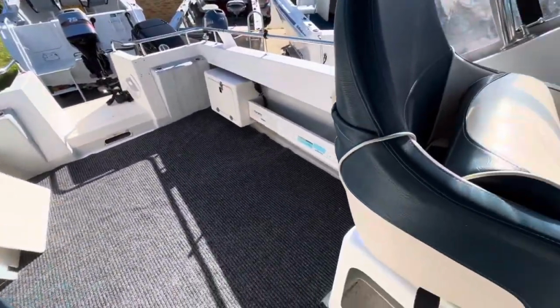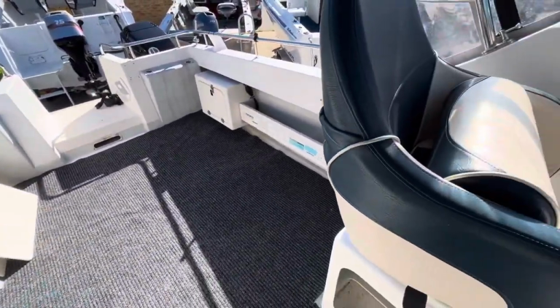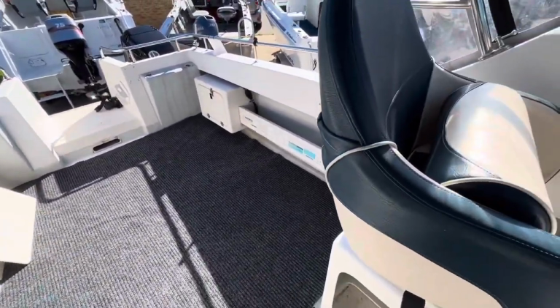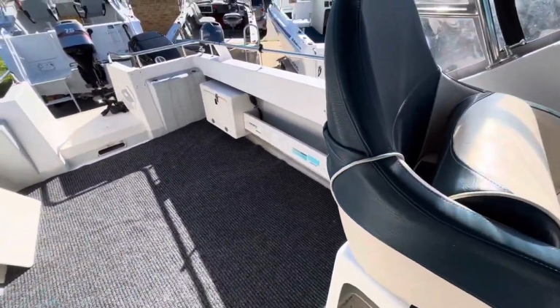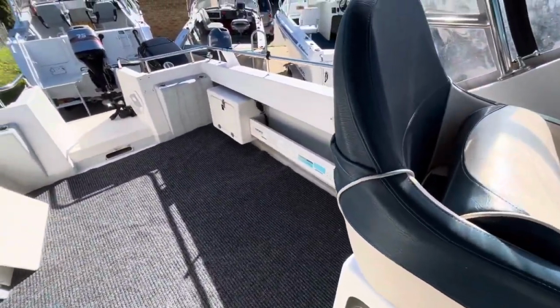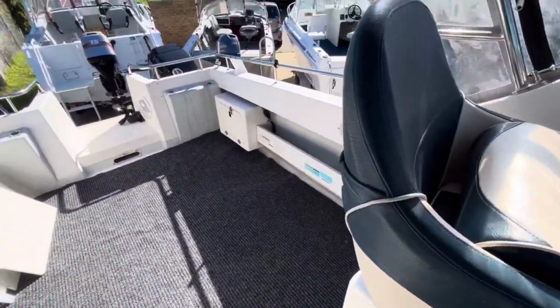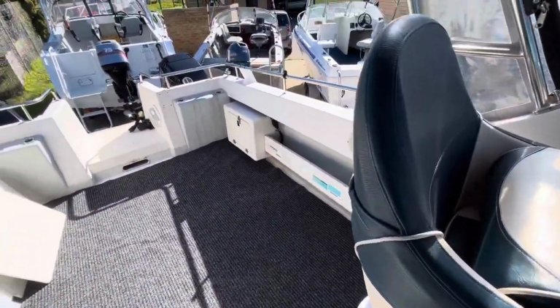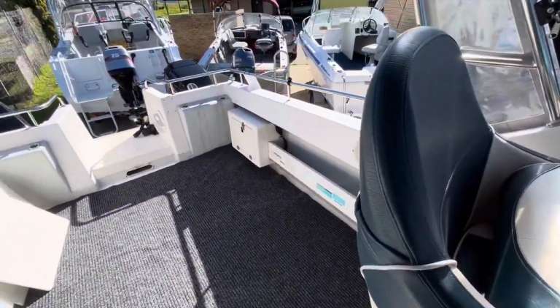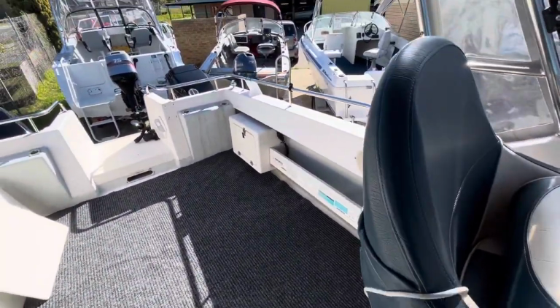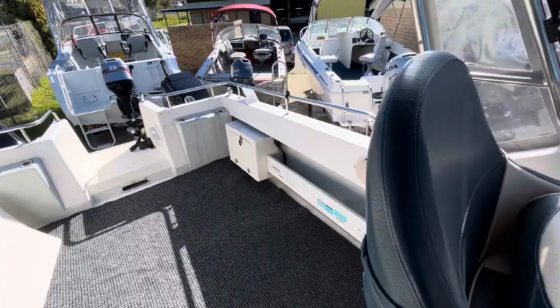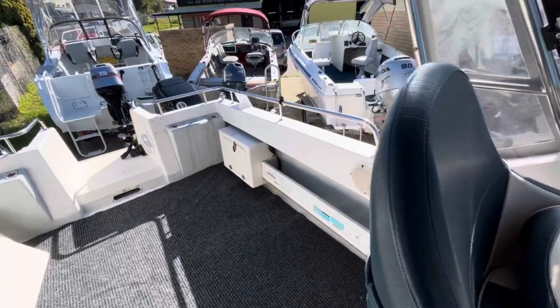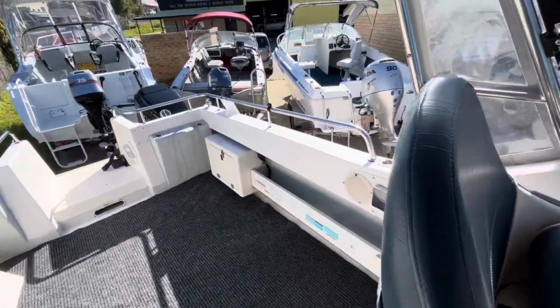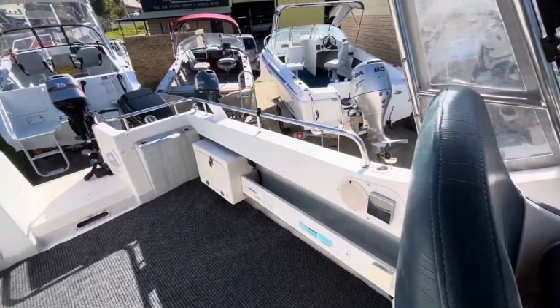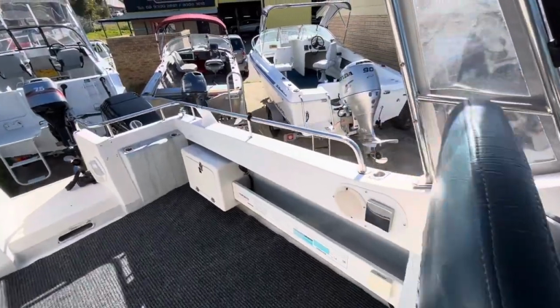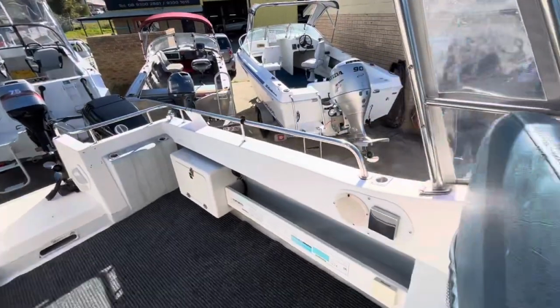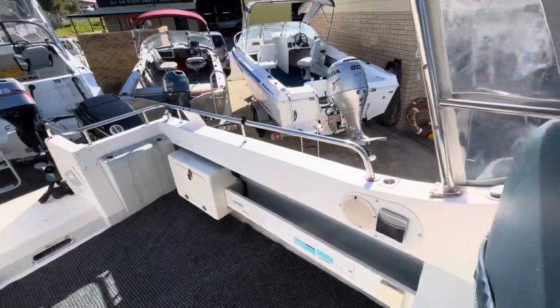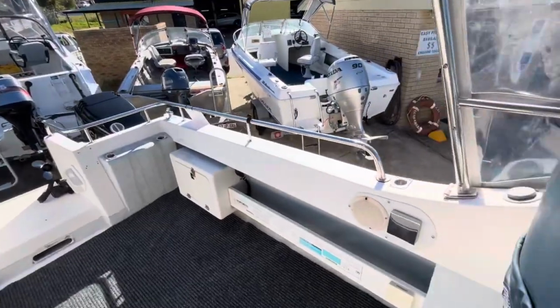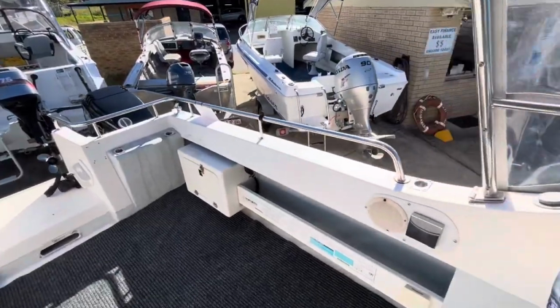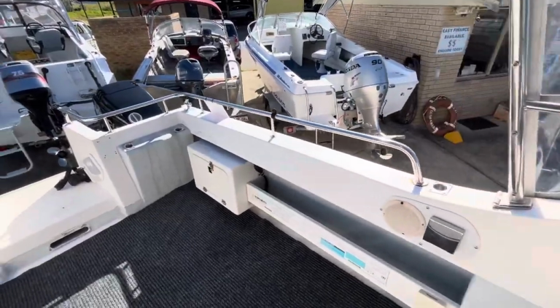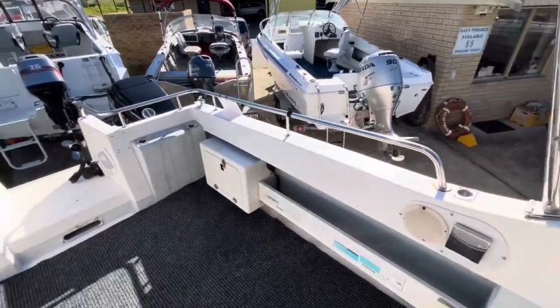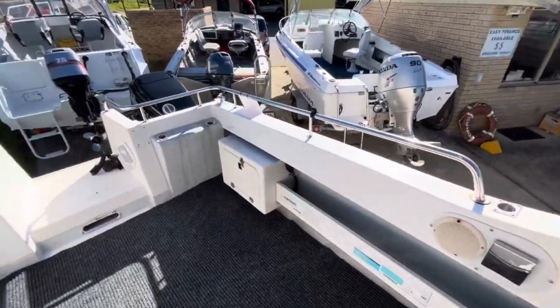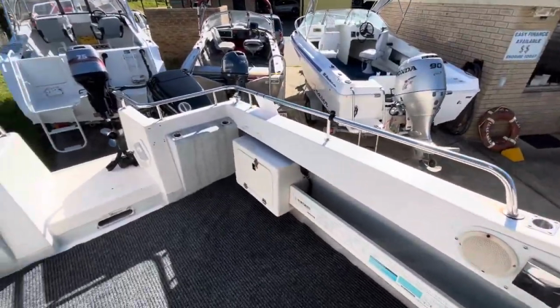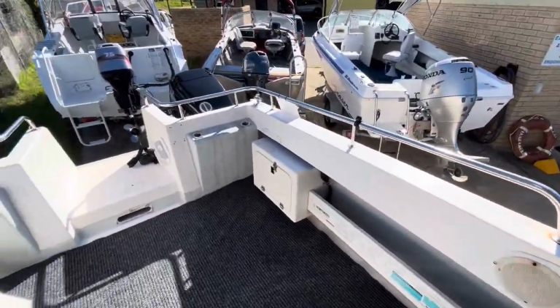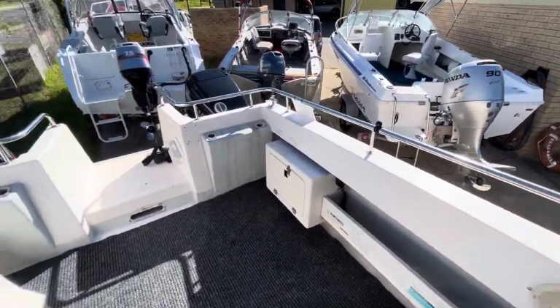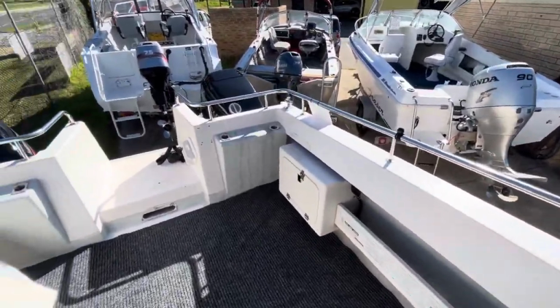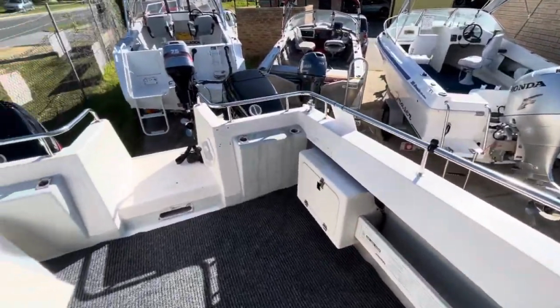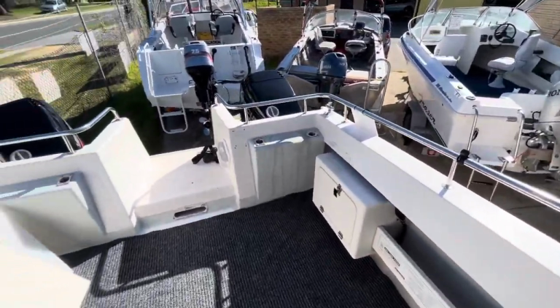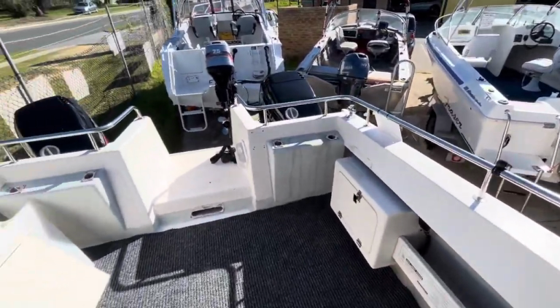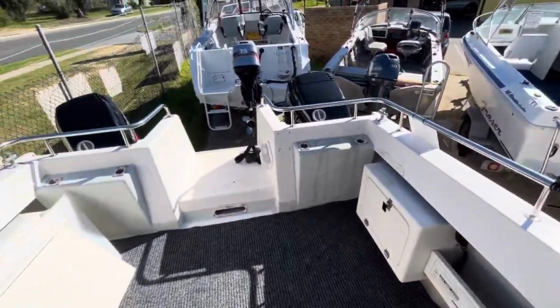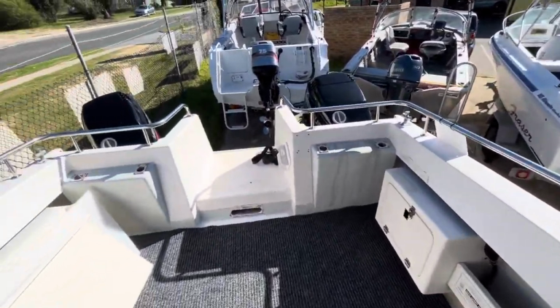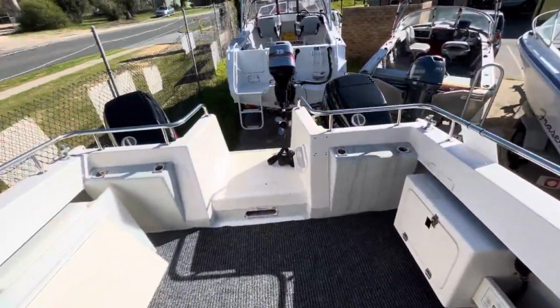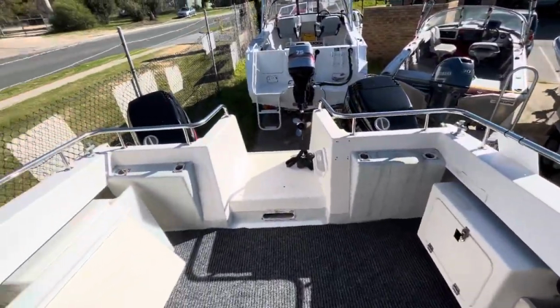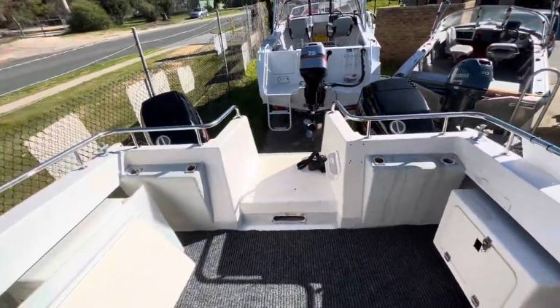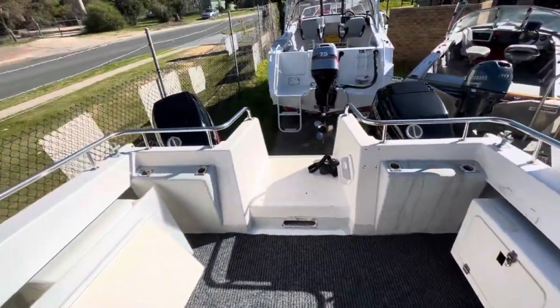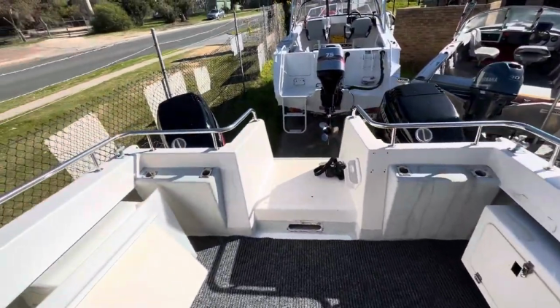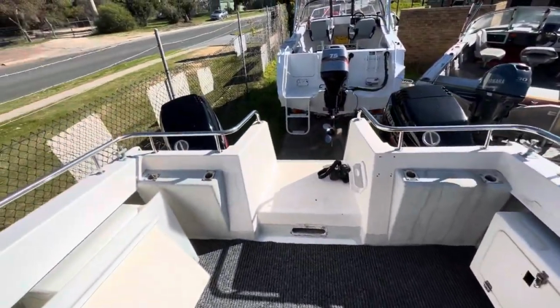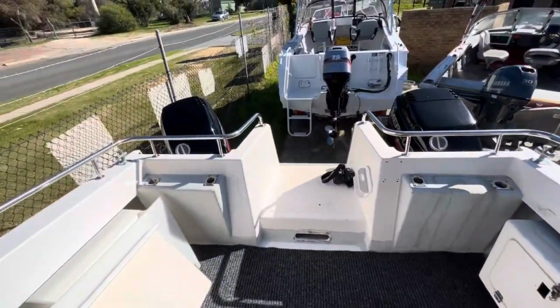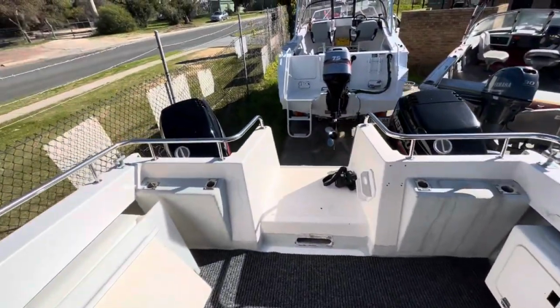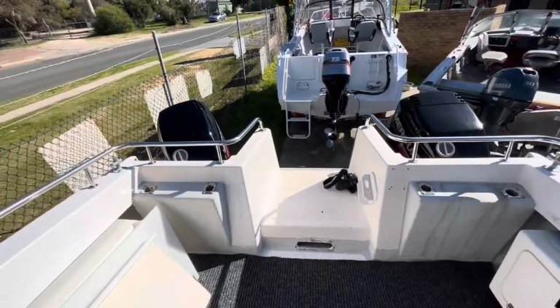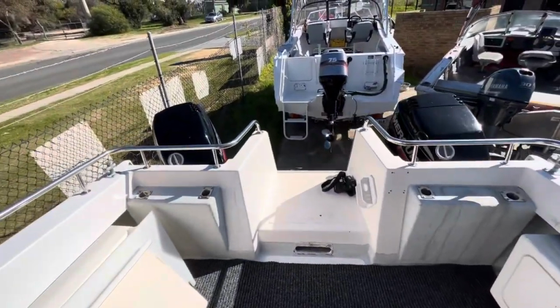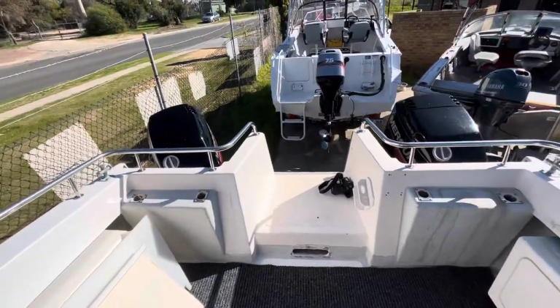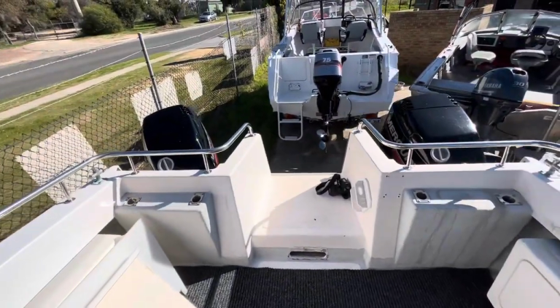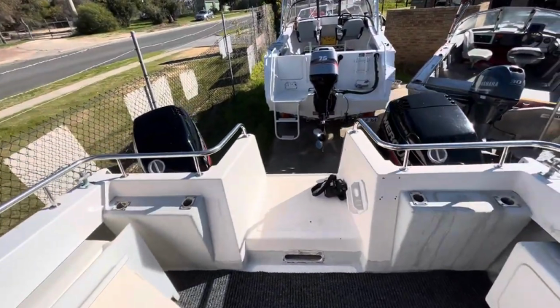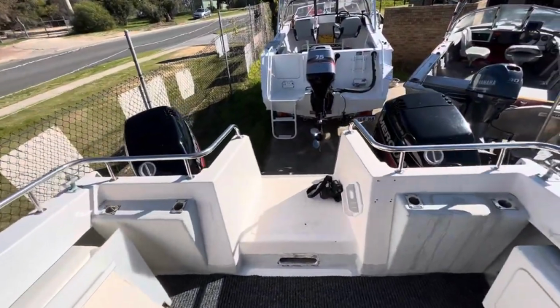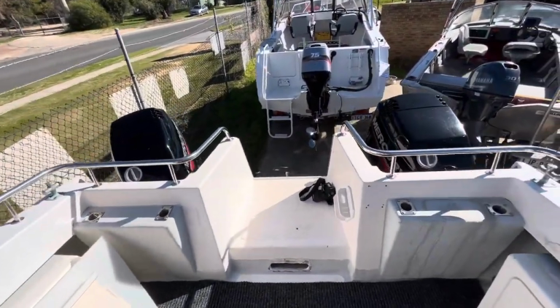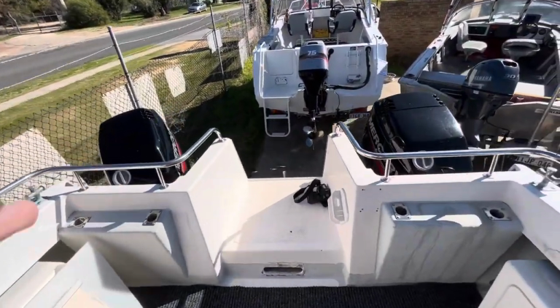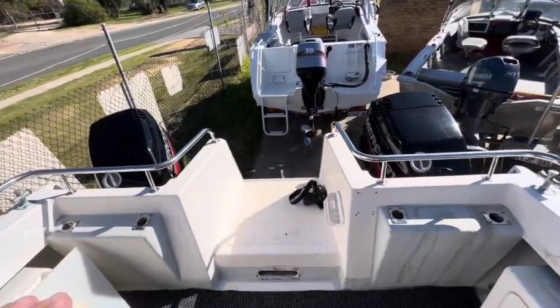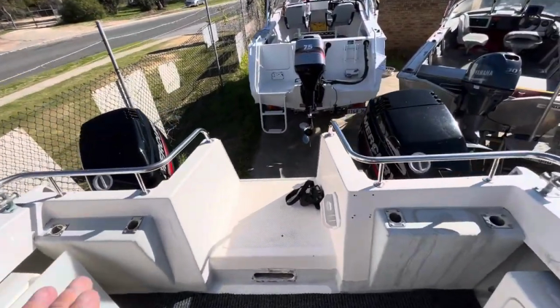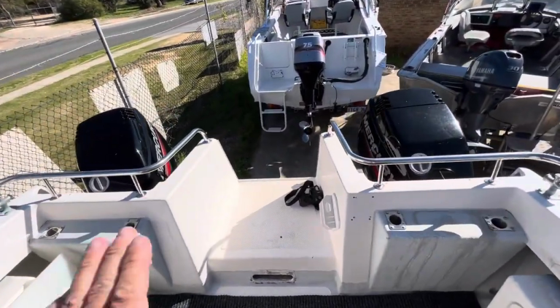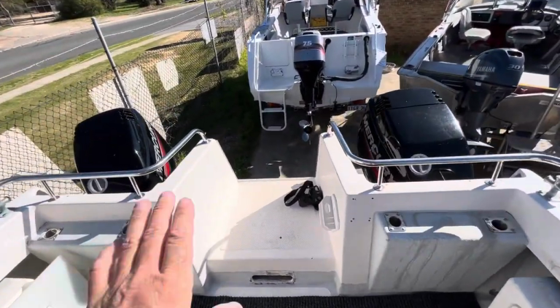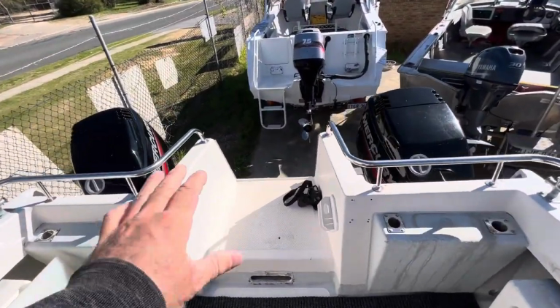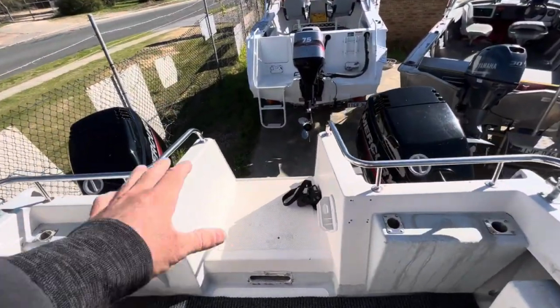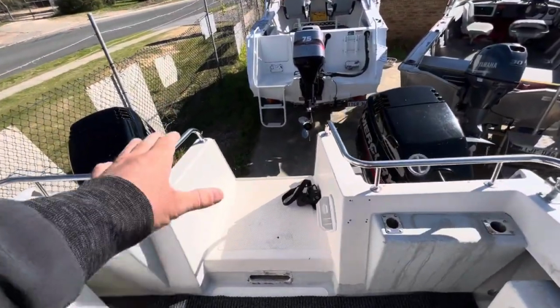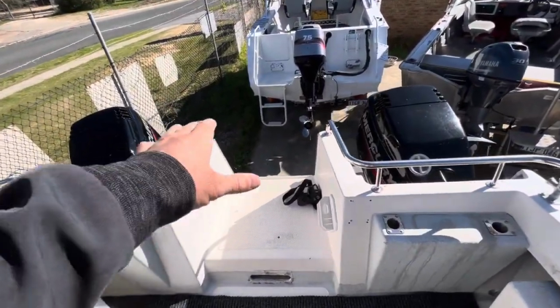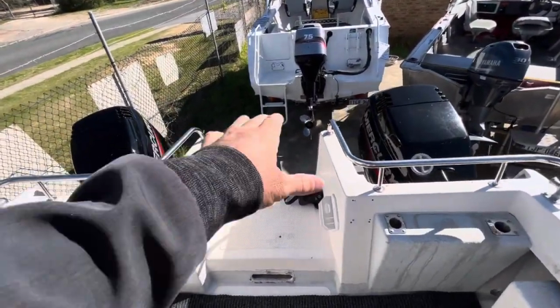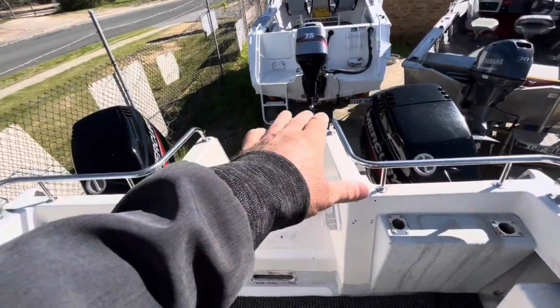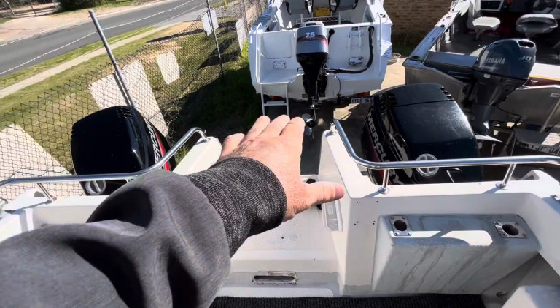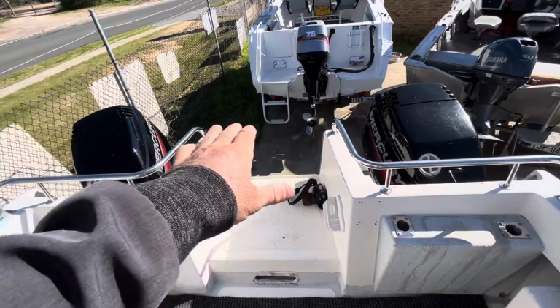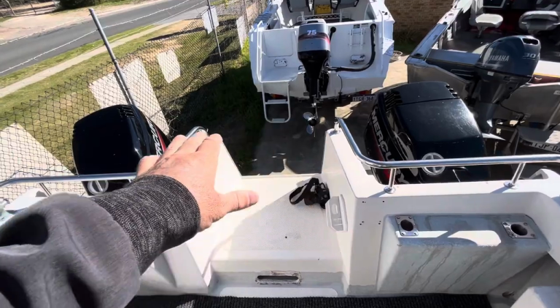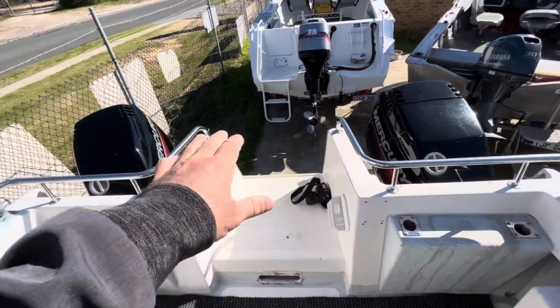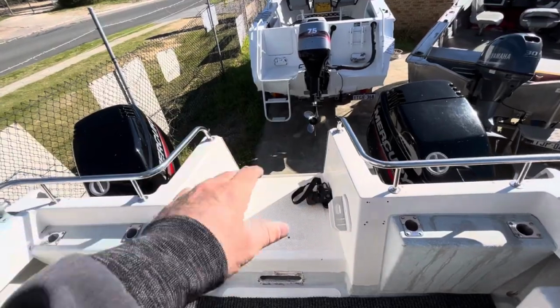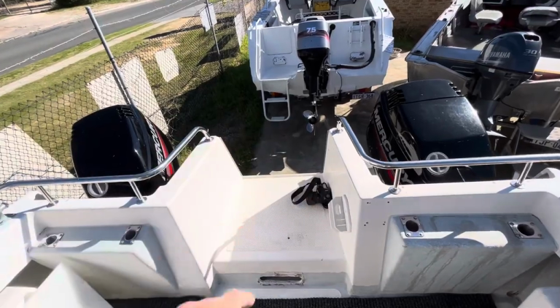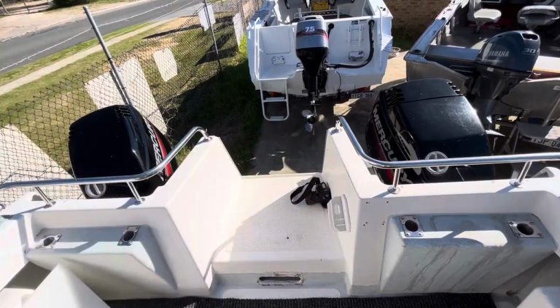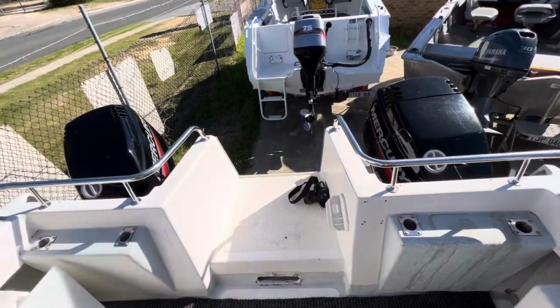Pedestal seat boxes full length, got dual batteries, and a little bait board set up which sits on the top here as well.